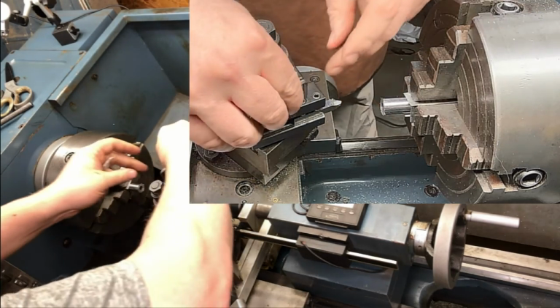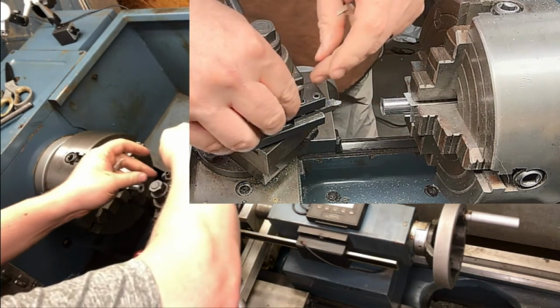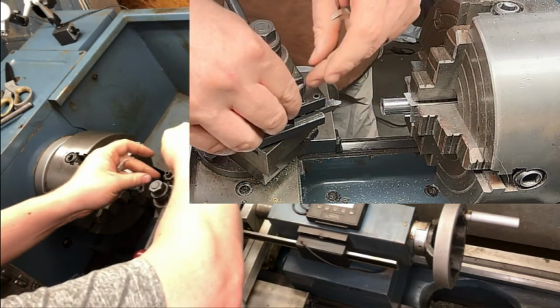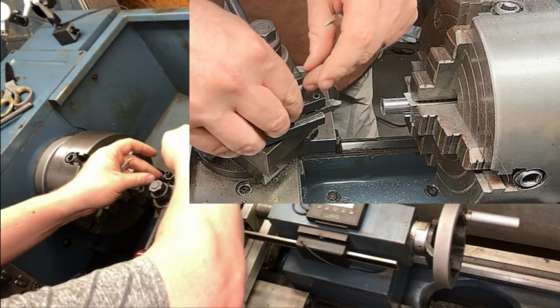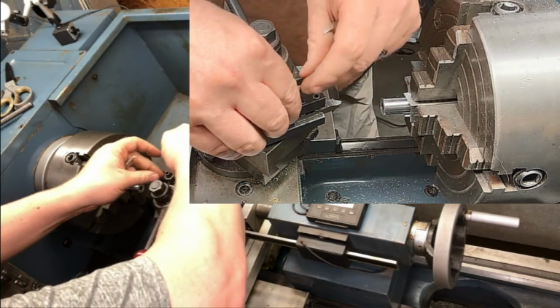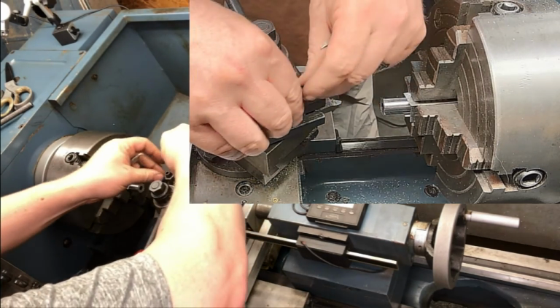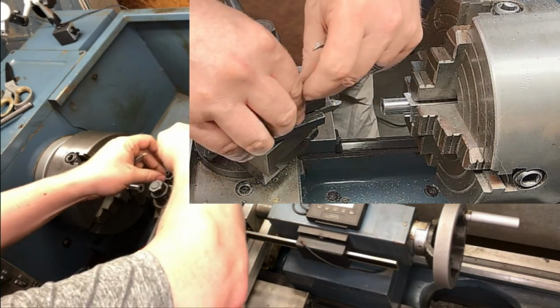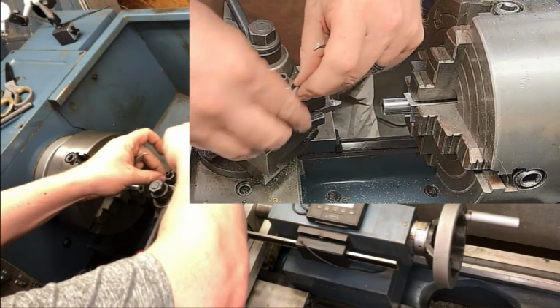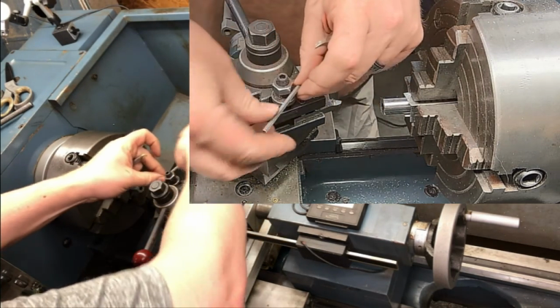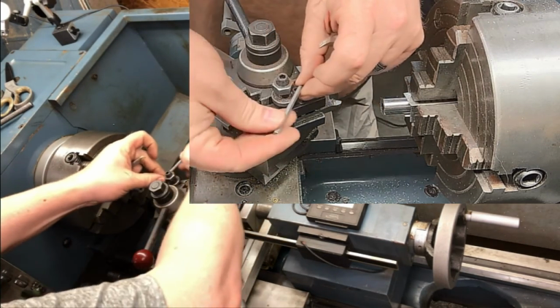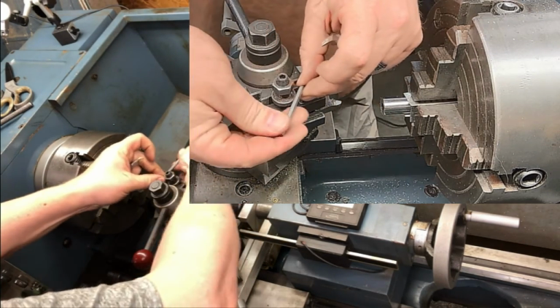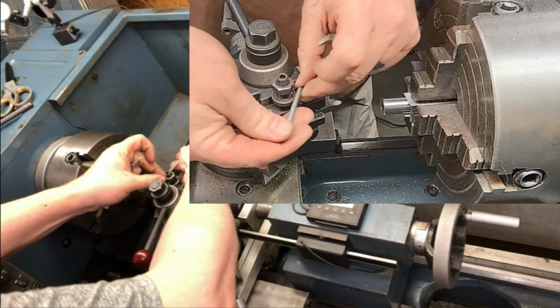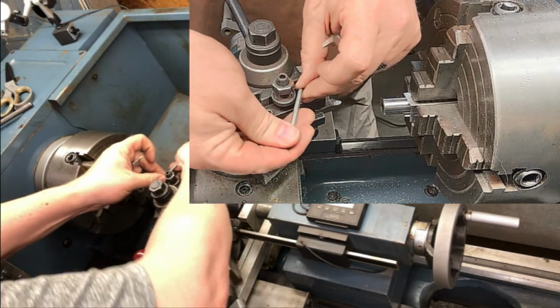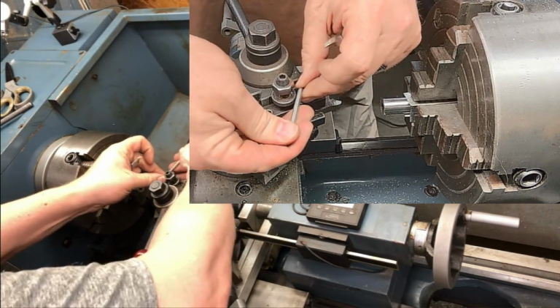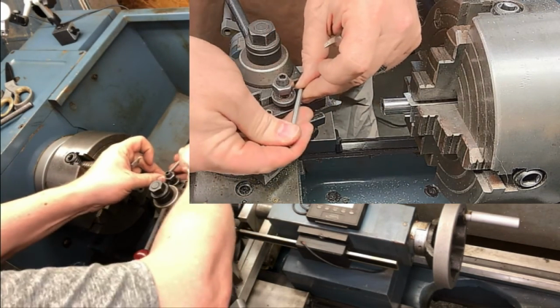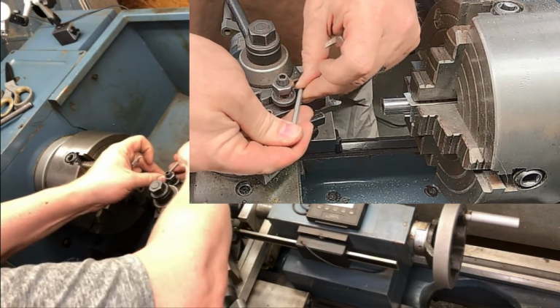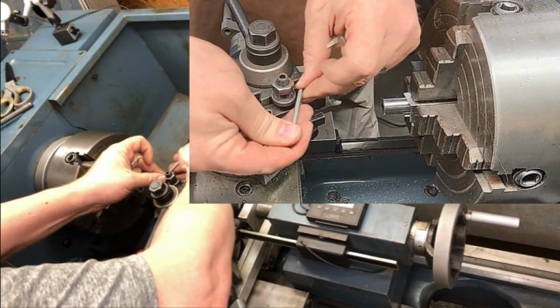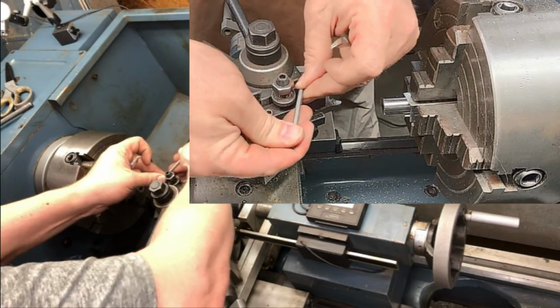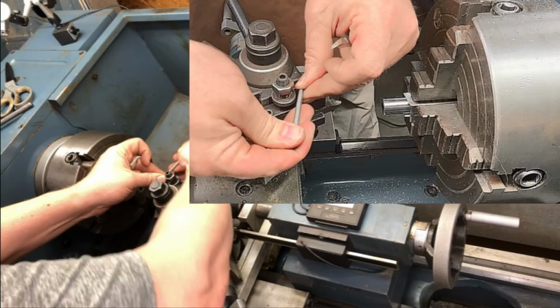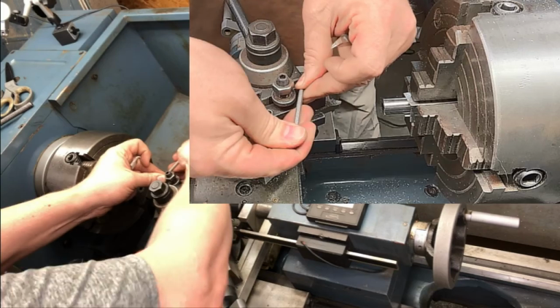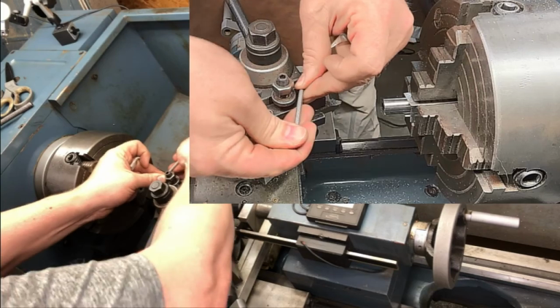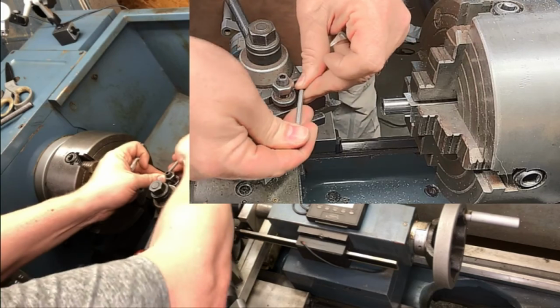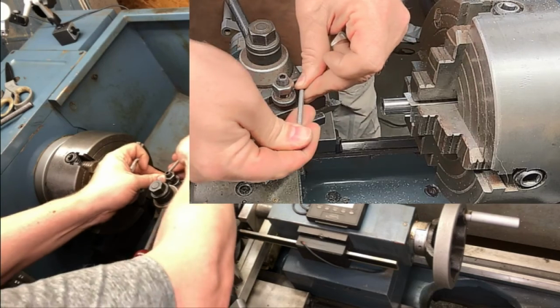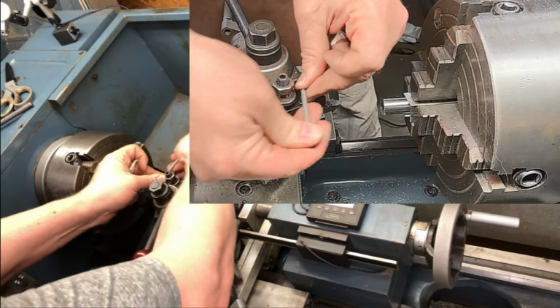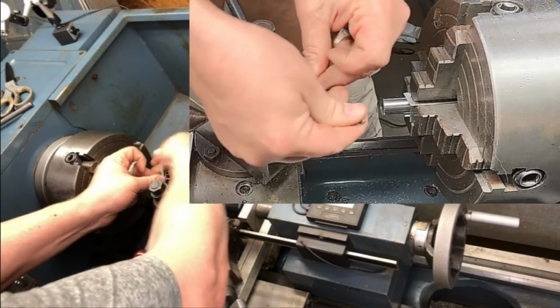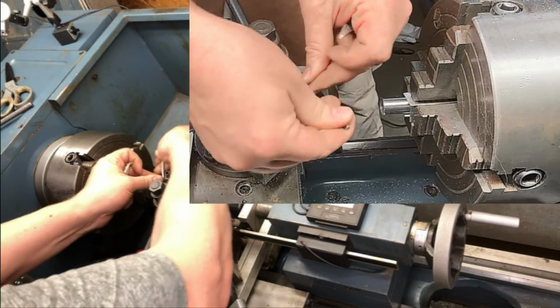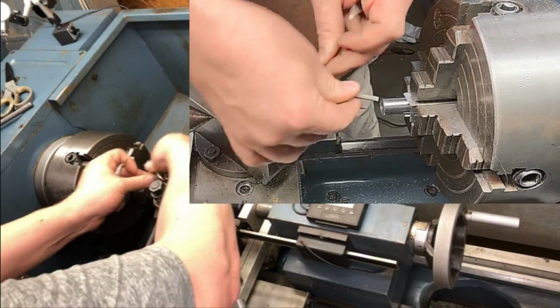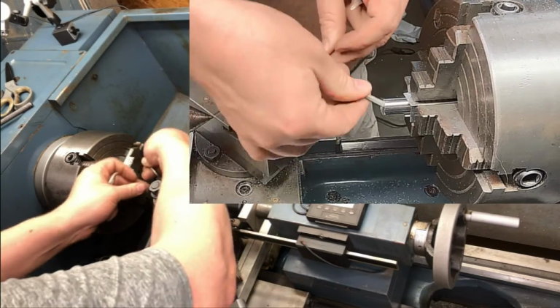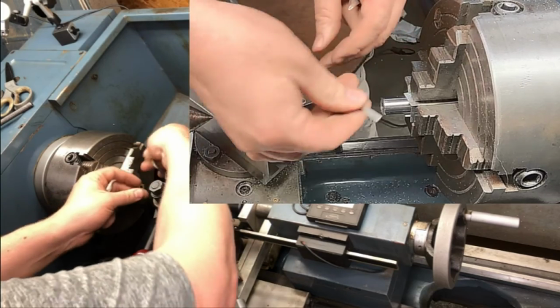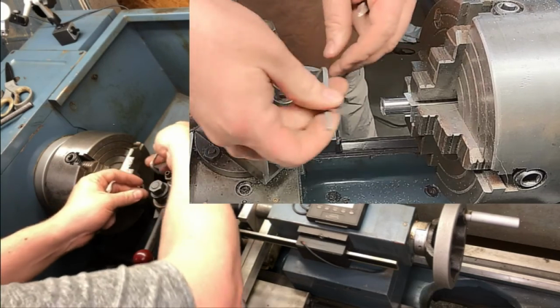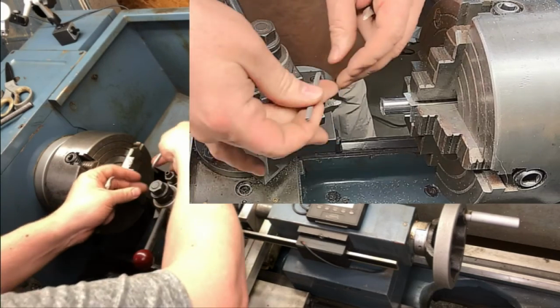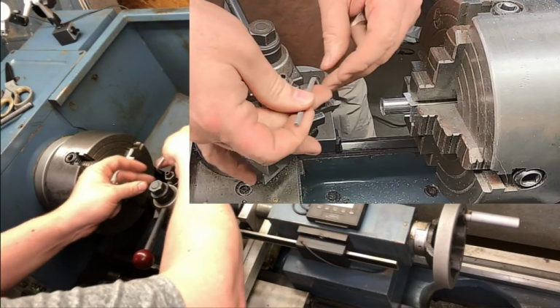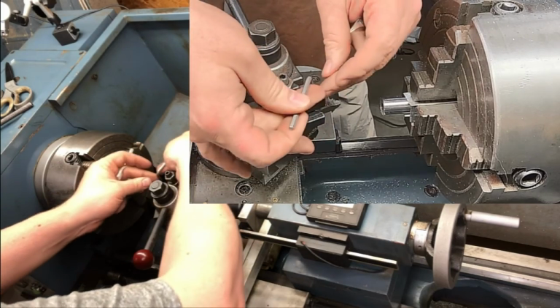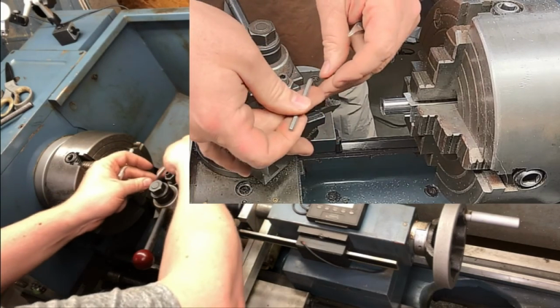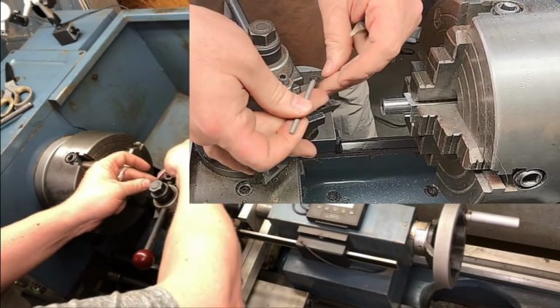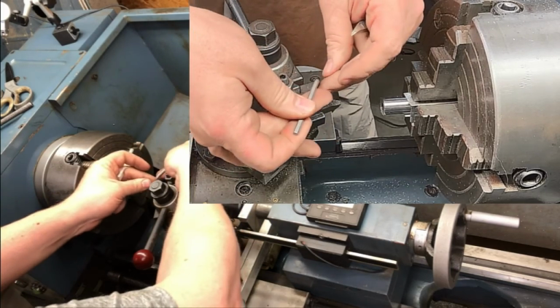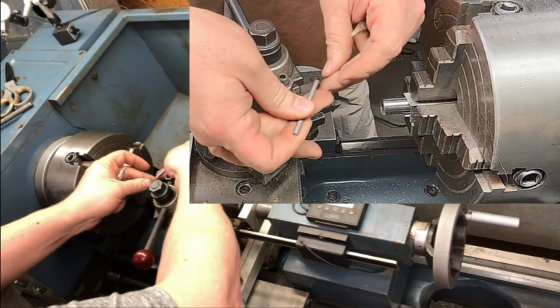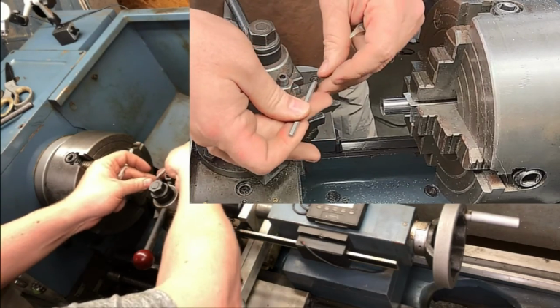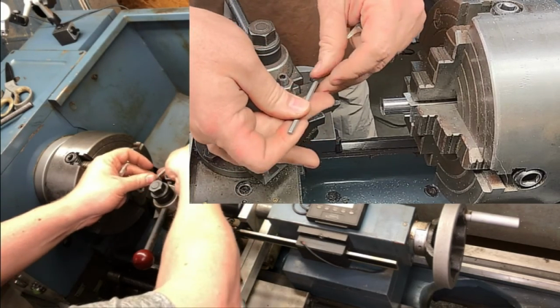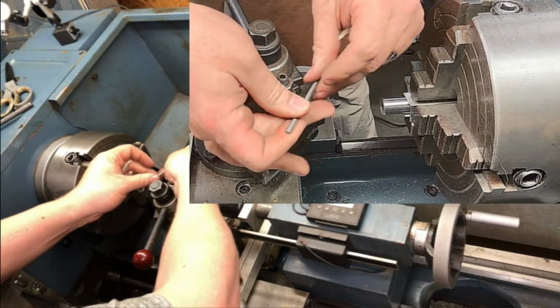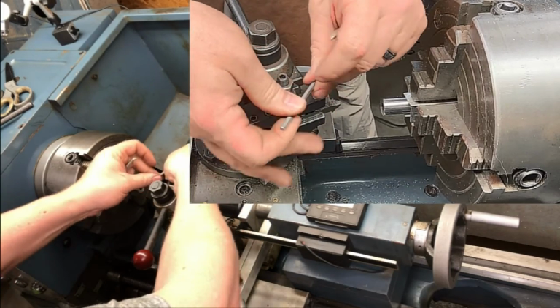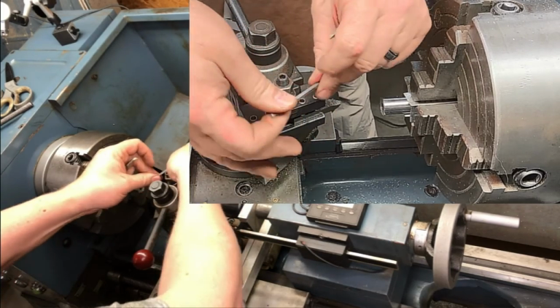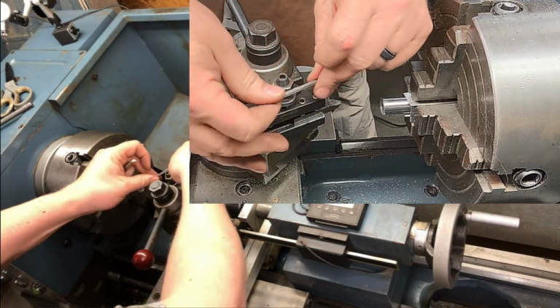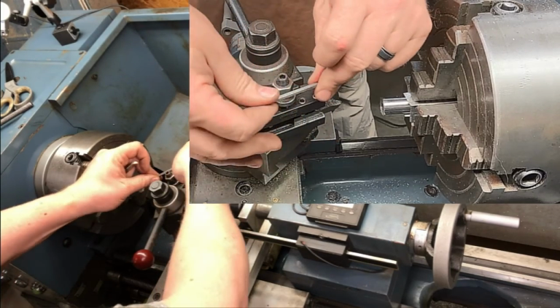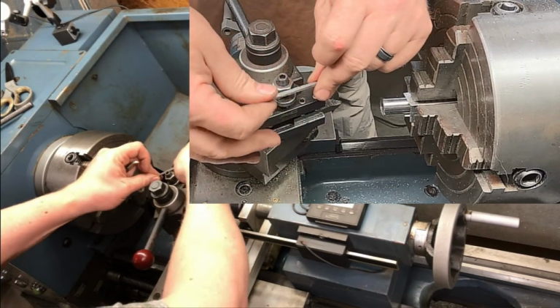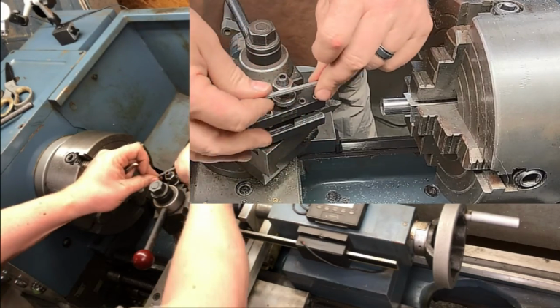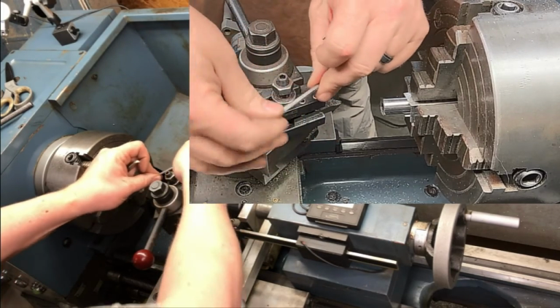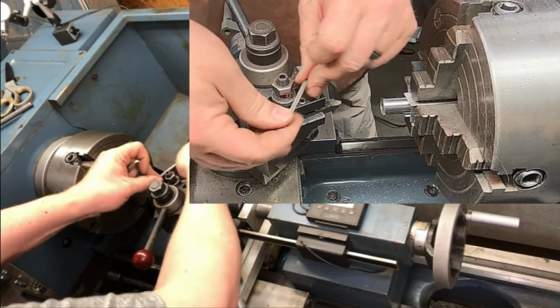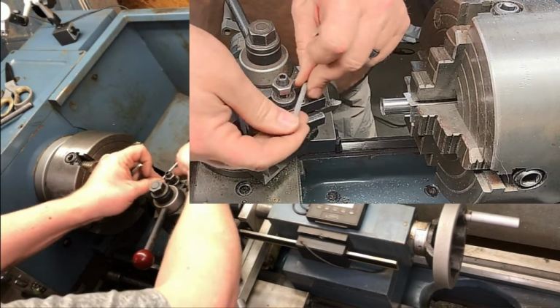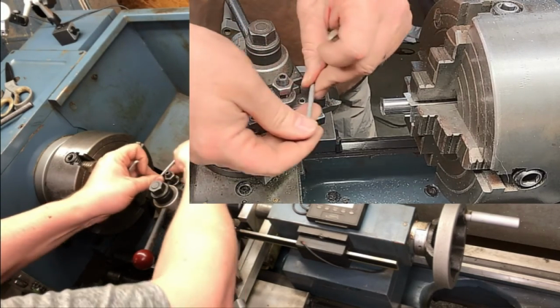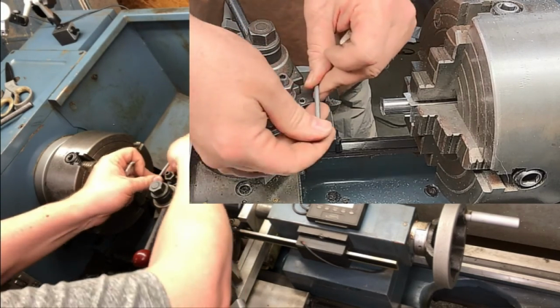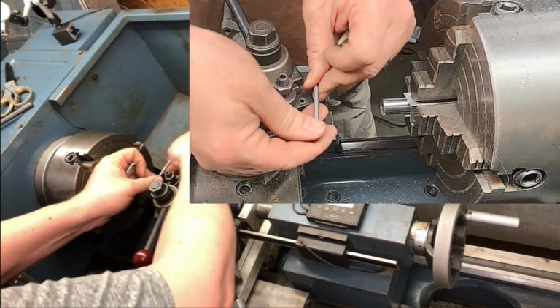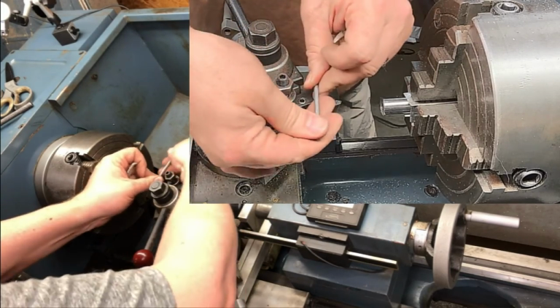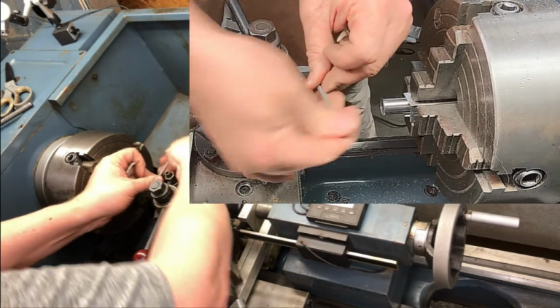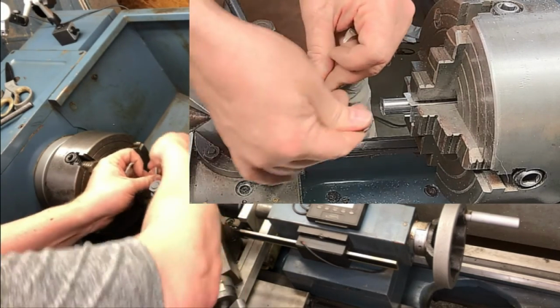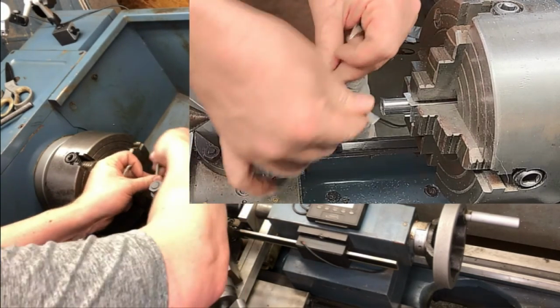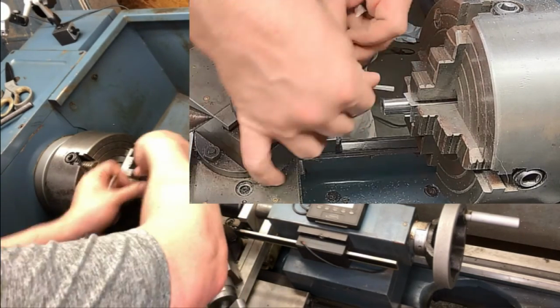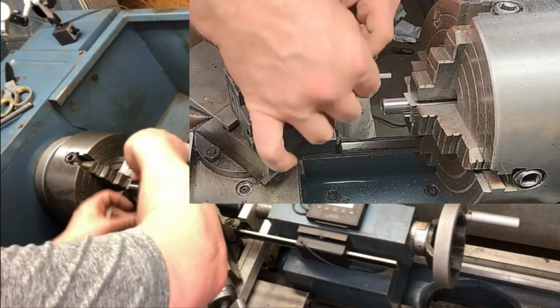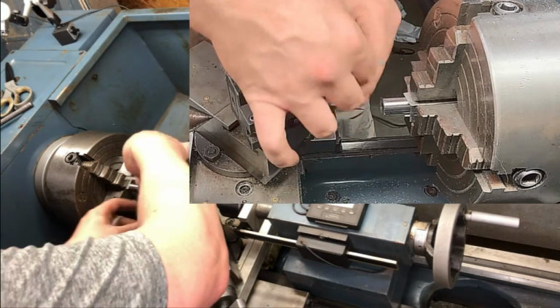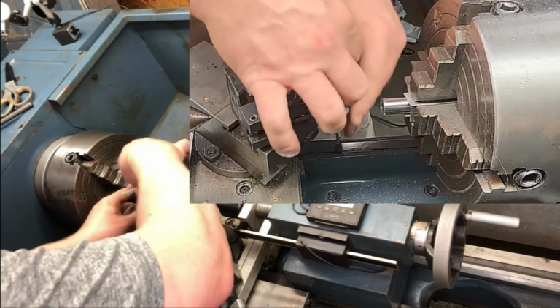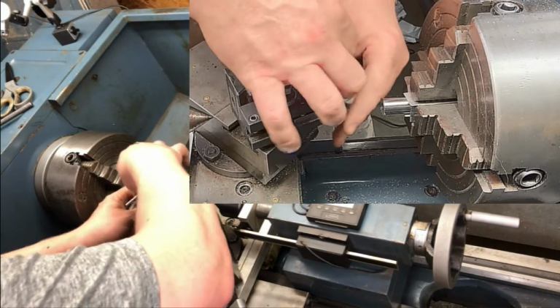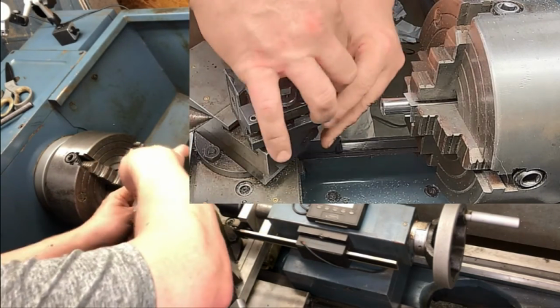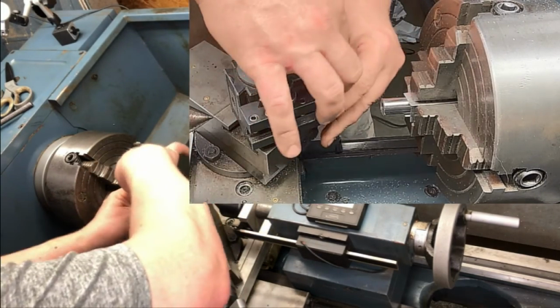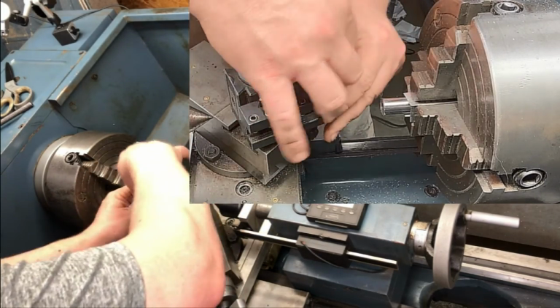Now we're going to remove our straight cutter and put in our pre-ground crowning cutter.